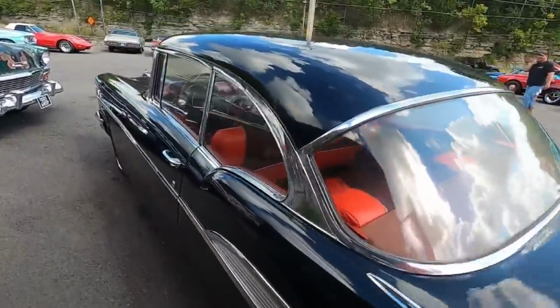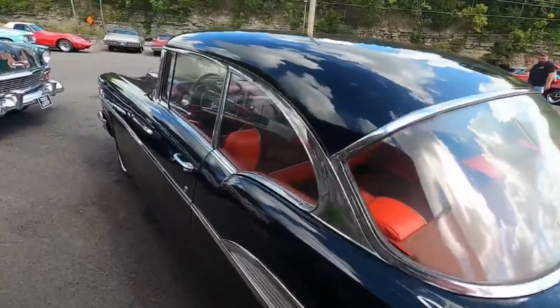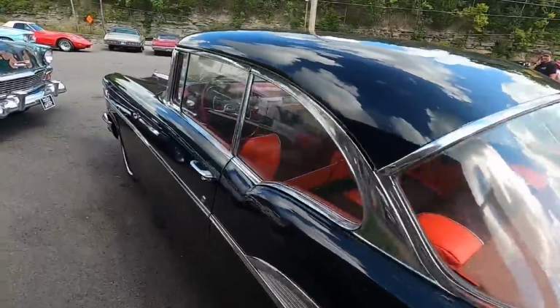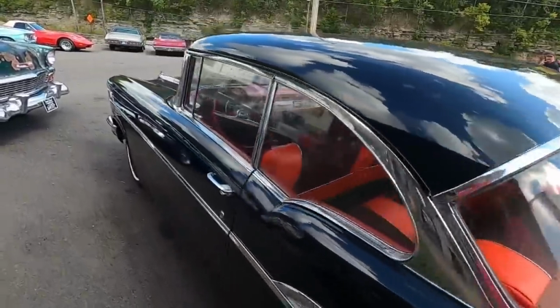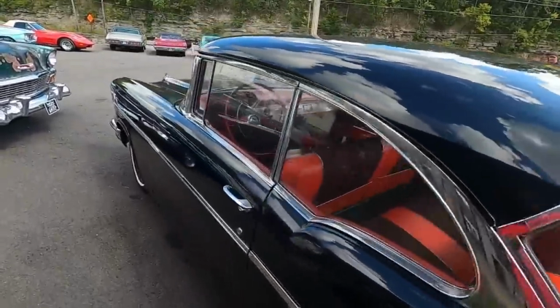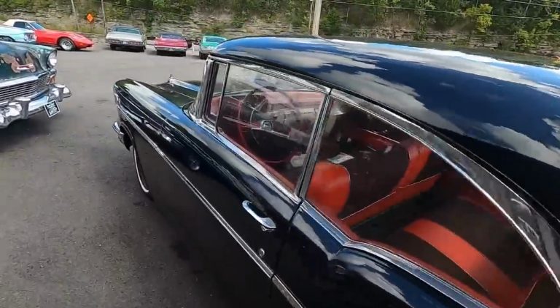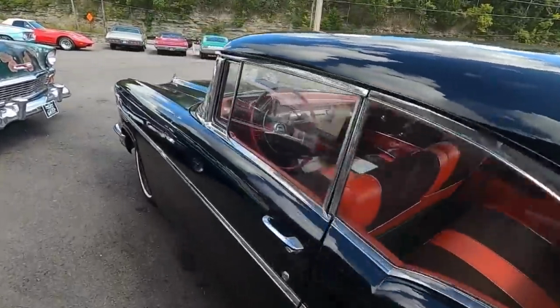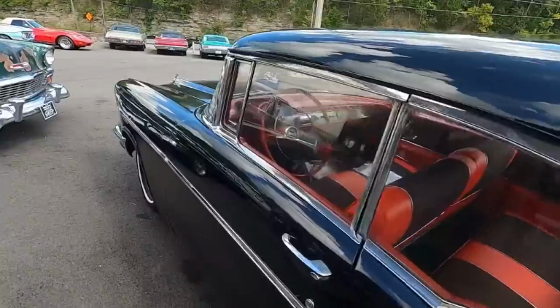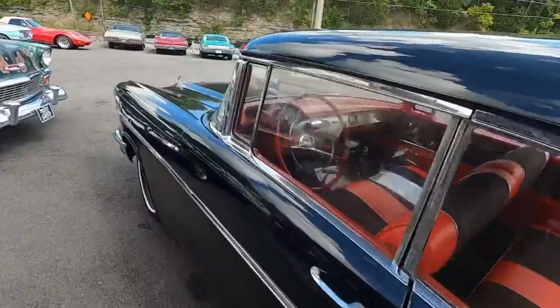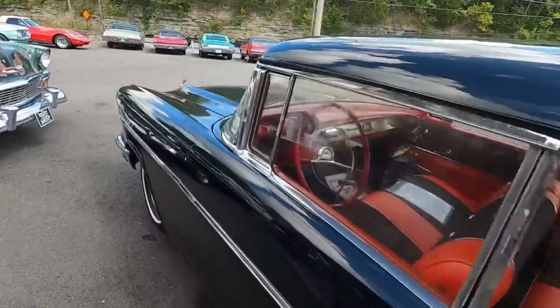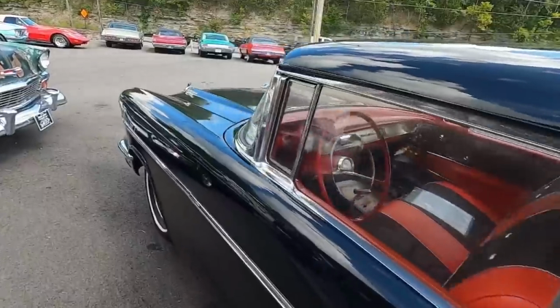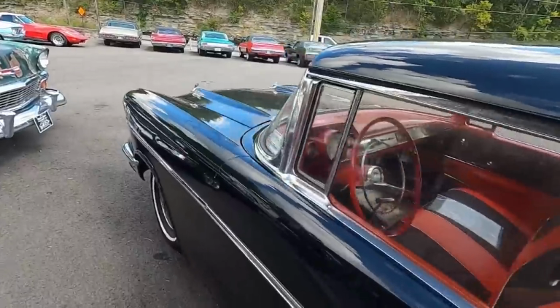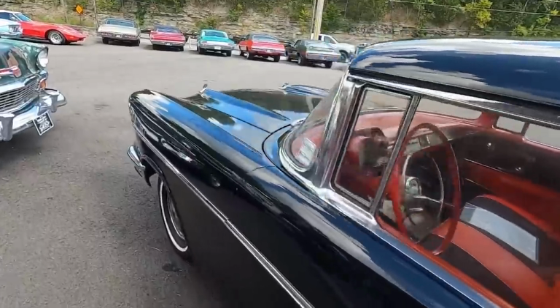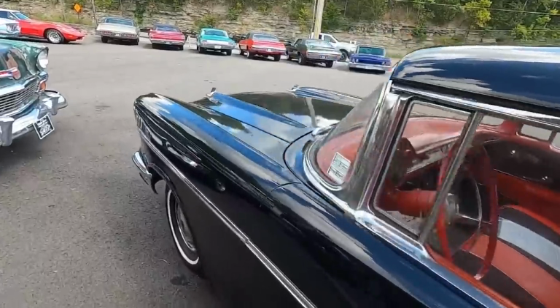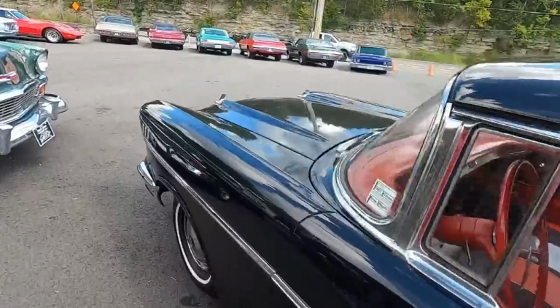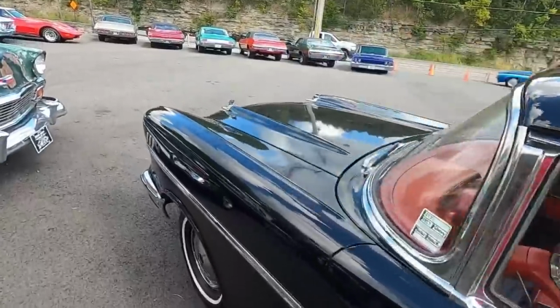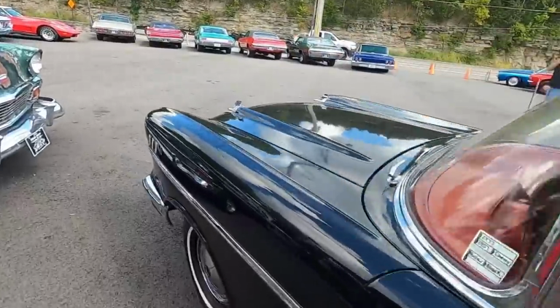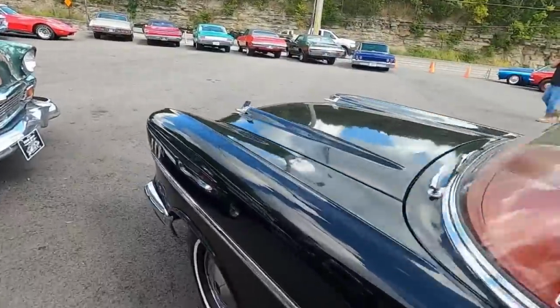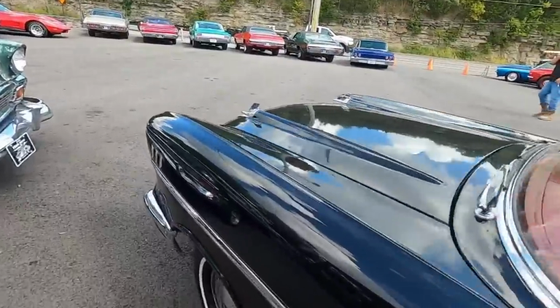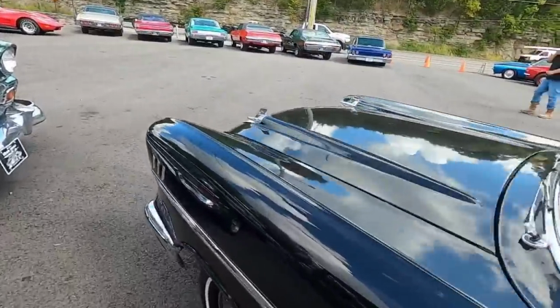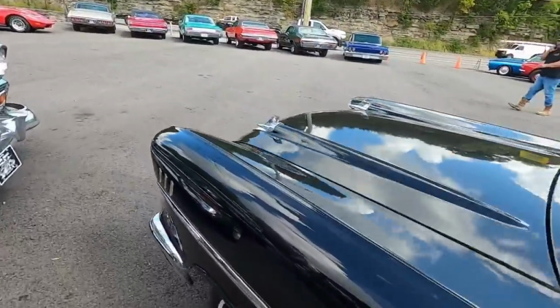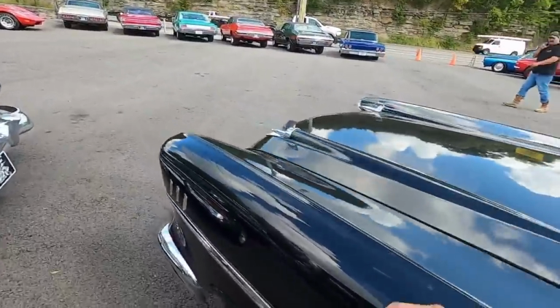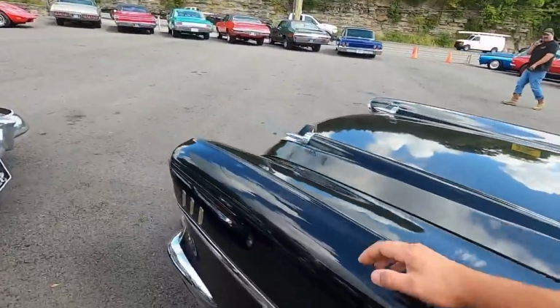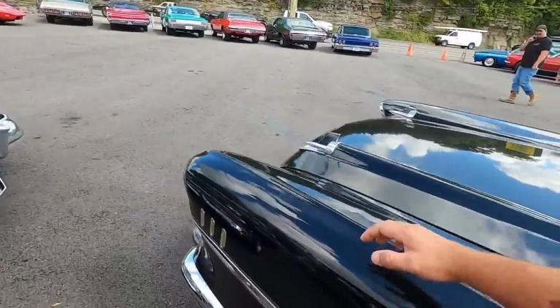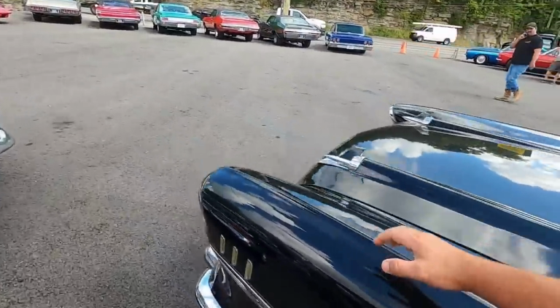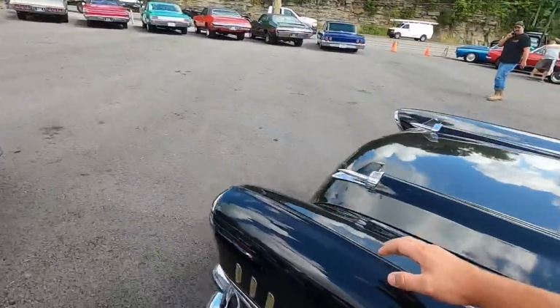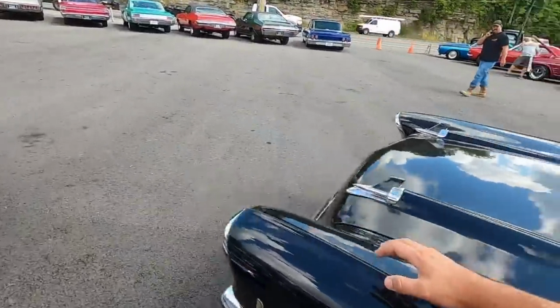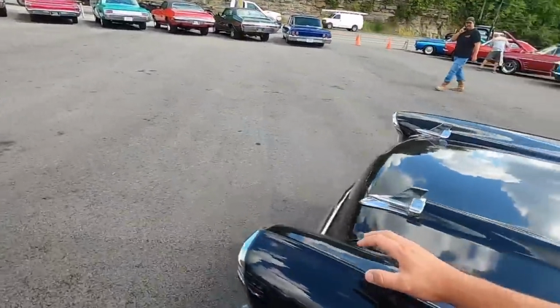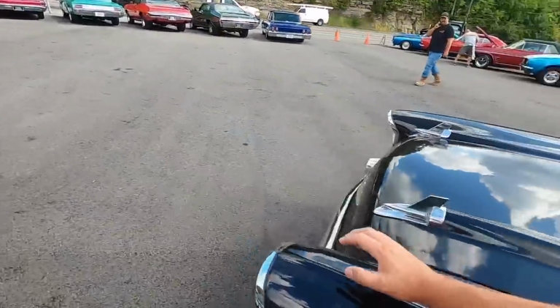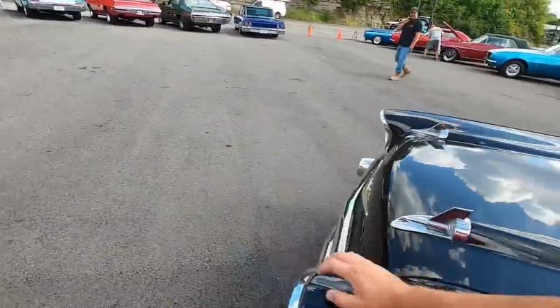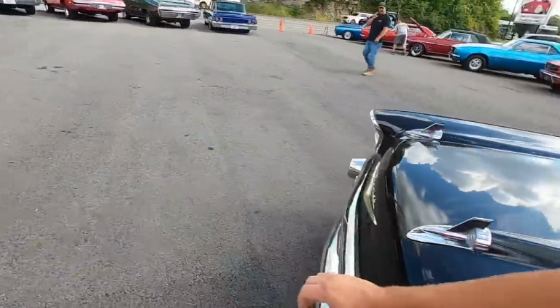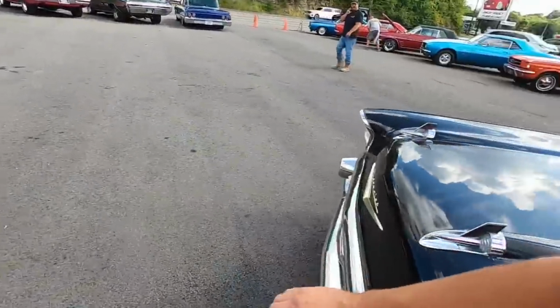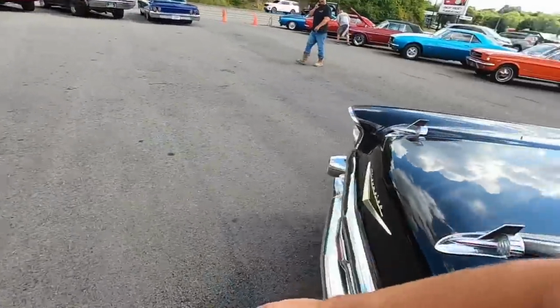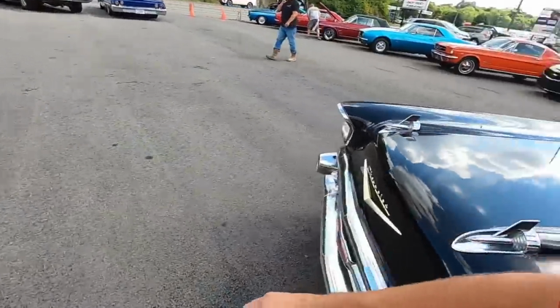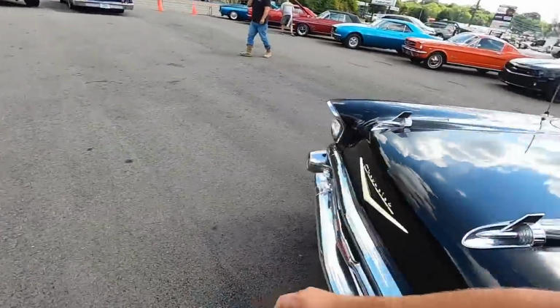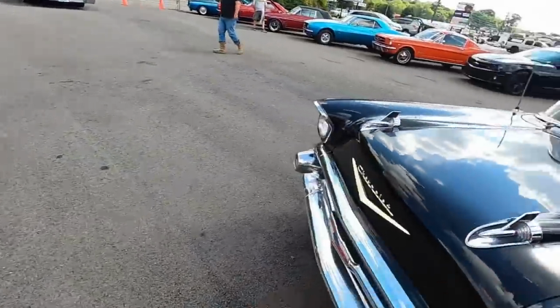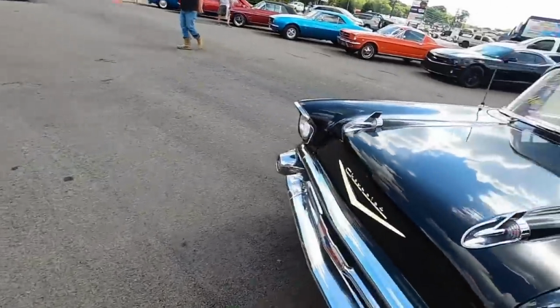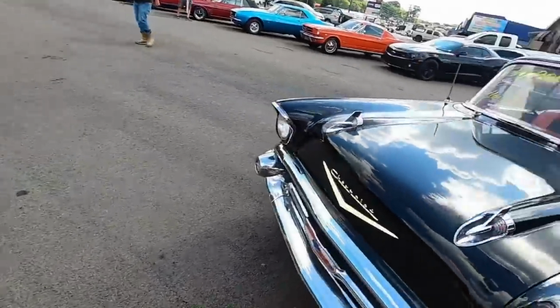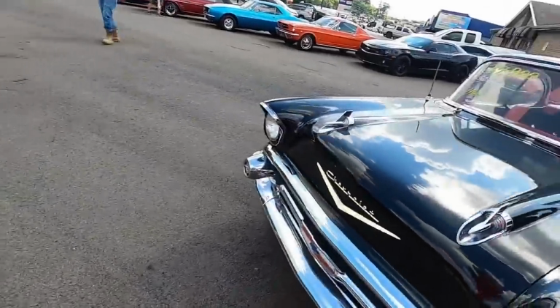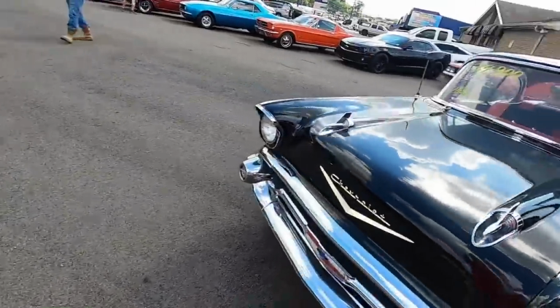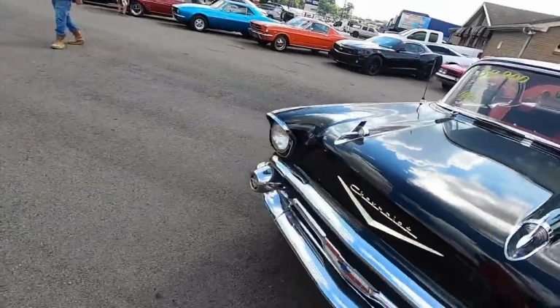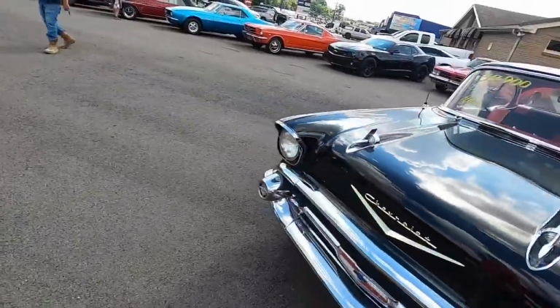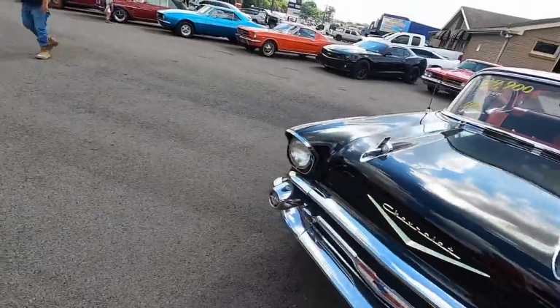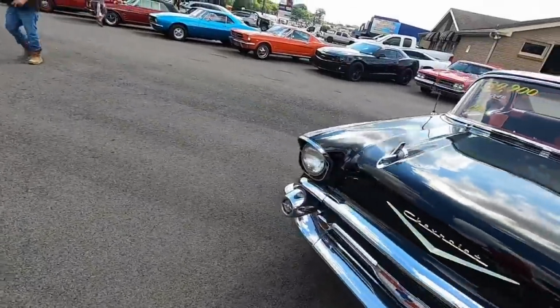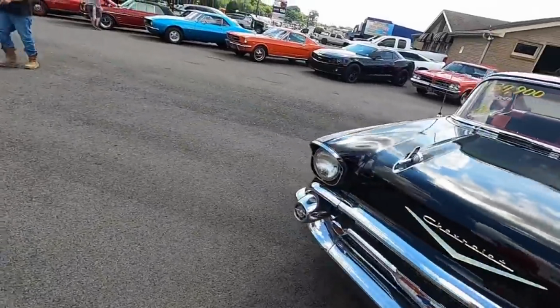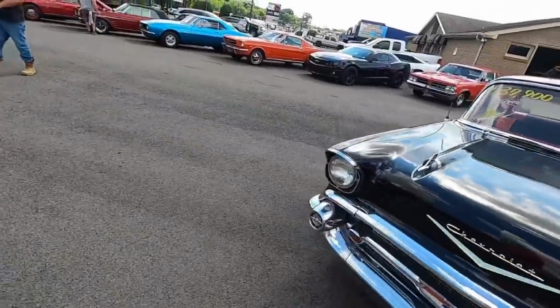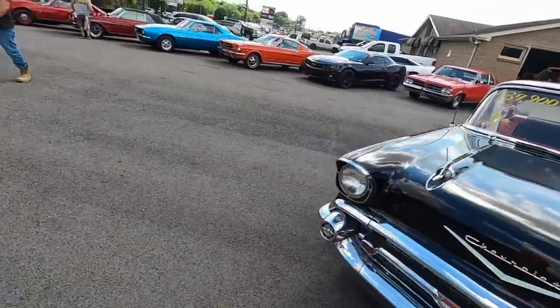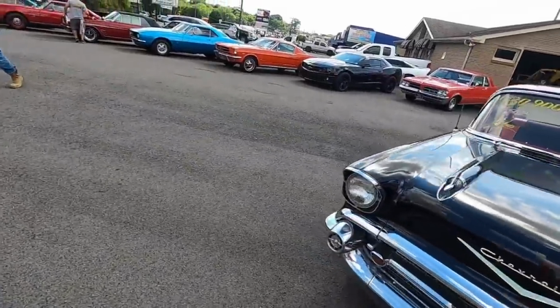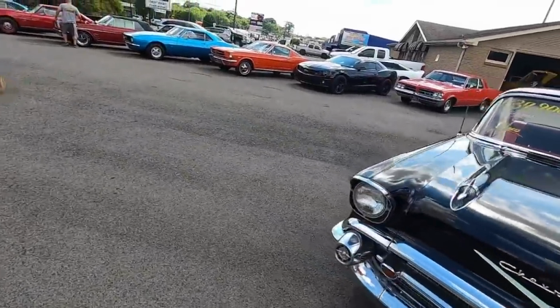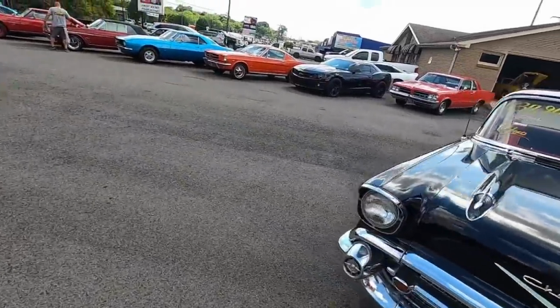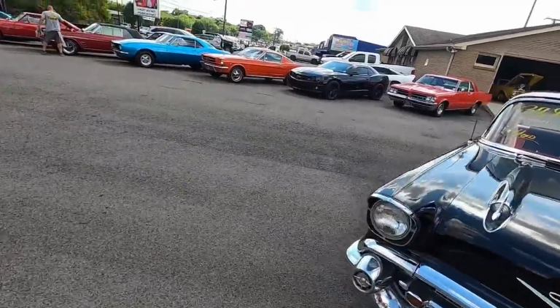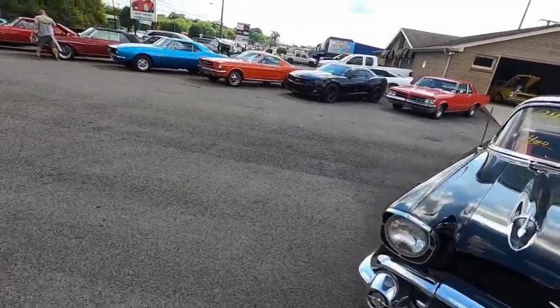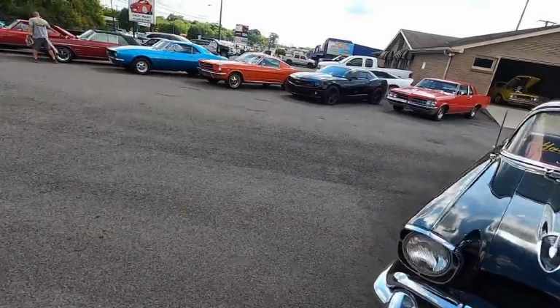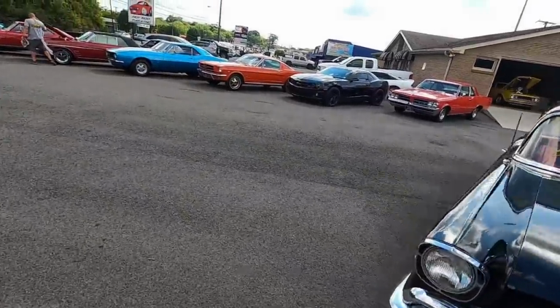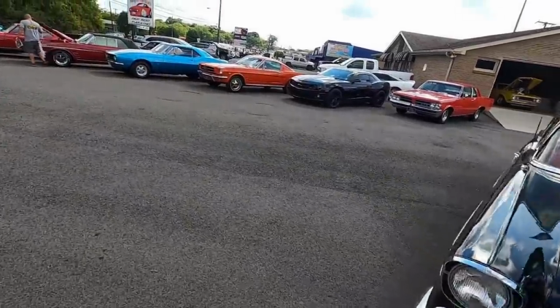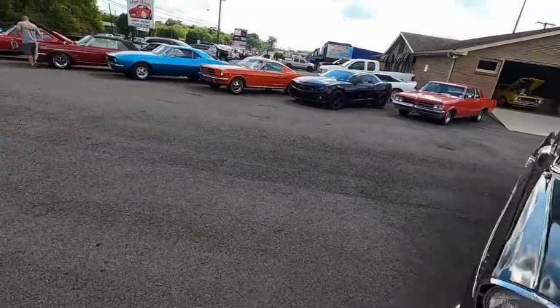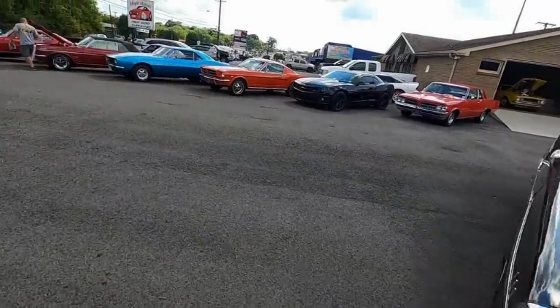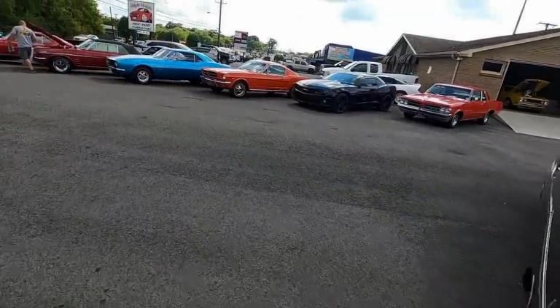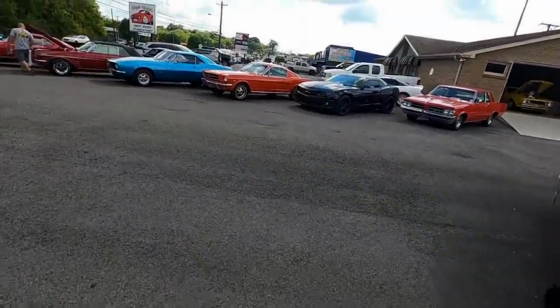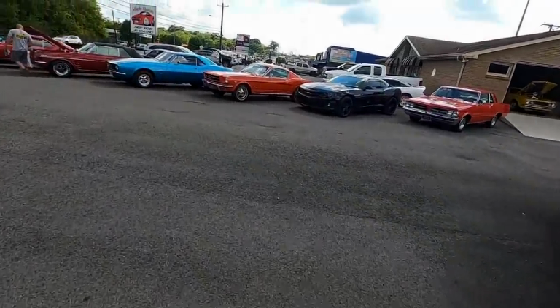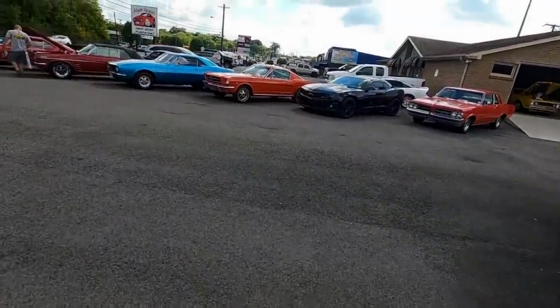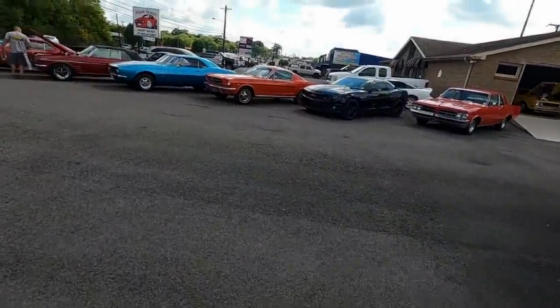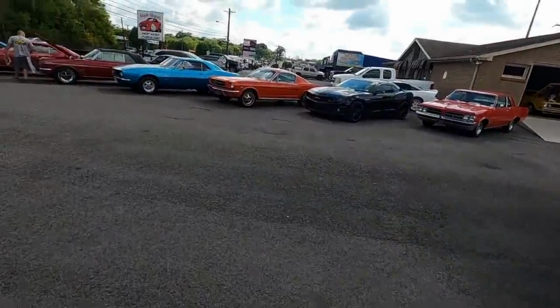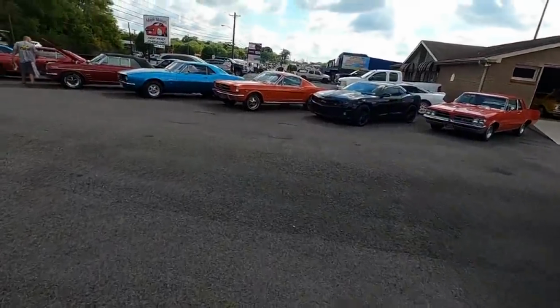We're going to jump into the showroom. We've got to go over to the Hot Wheels room, check it out. I've got plenty more cars on the lot to show you, including stuff around back.